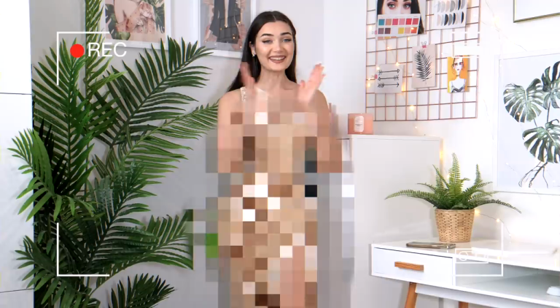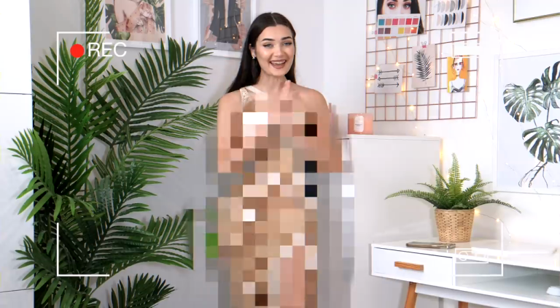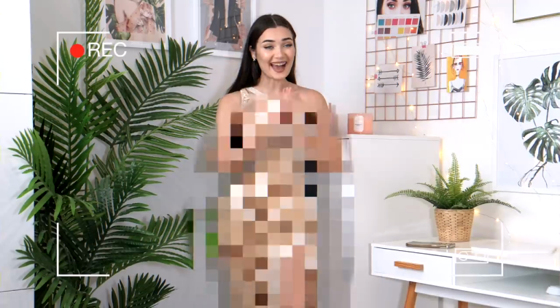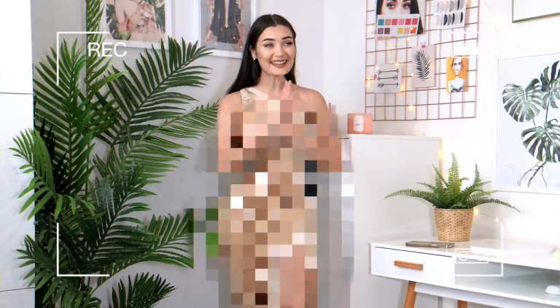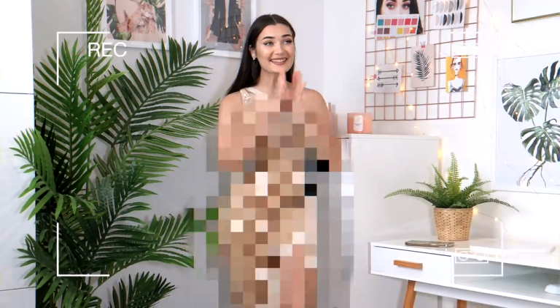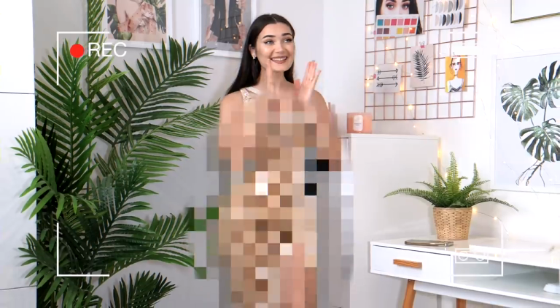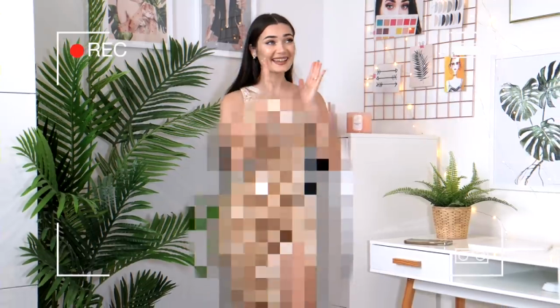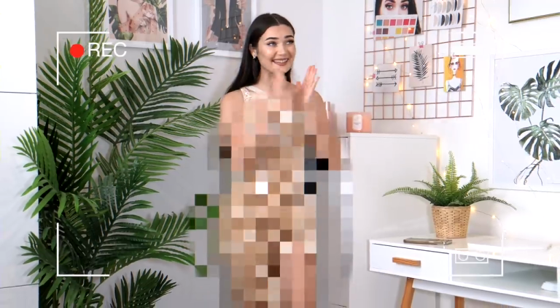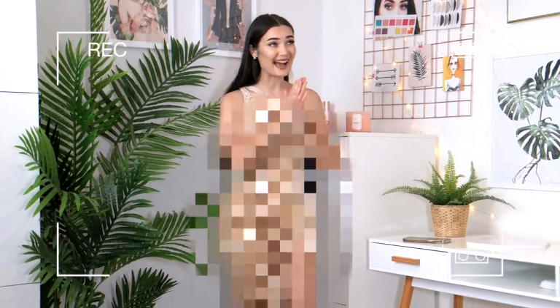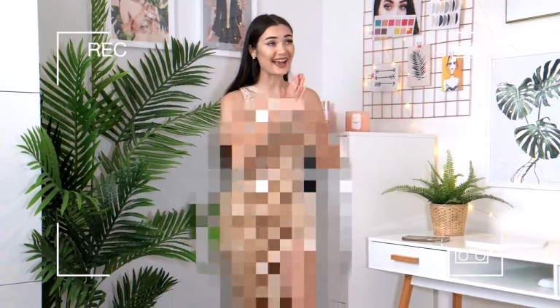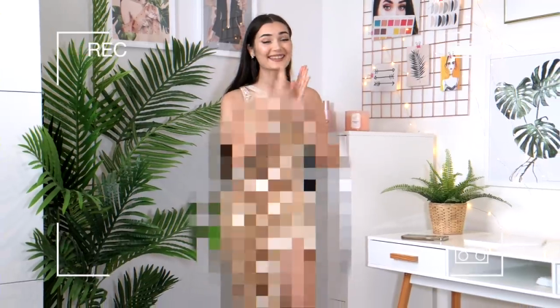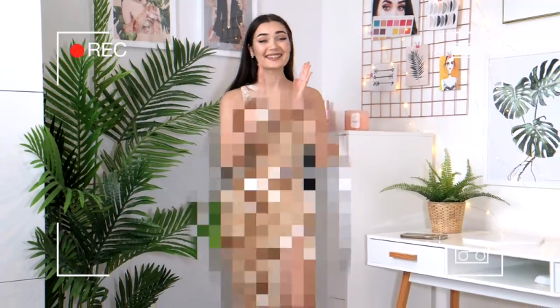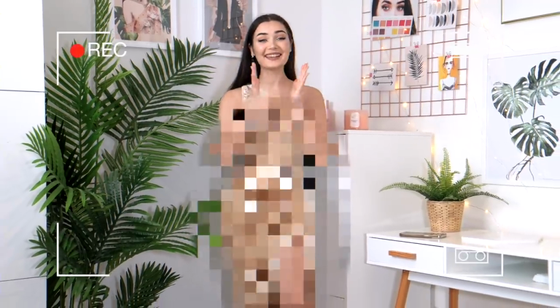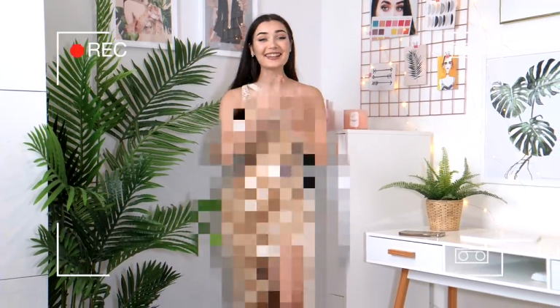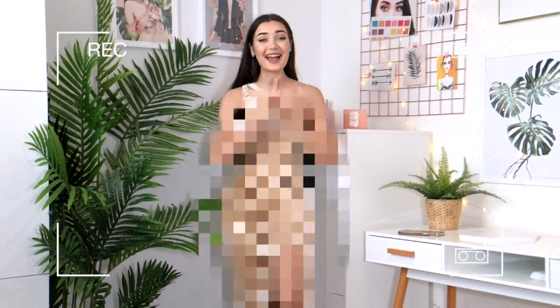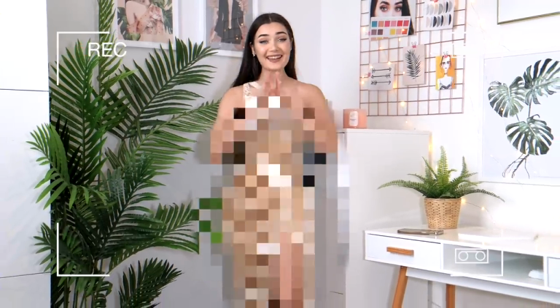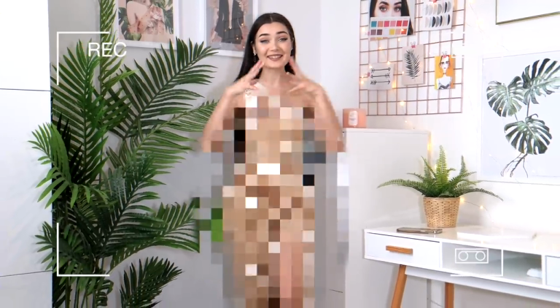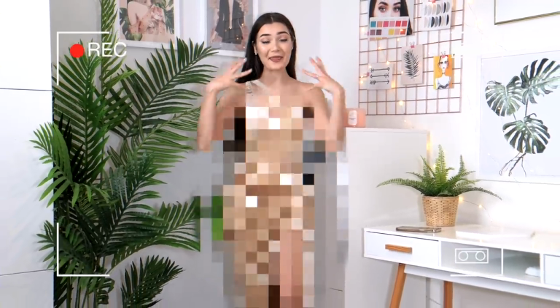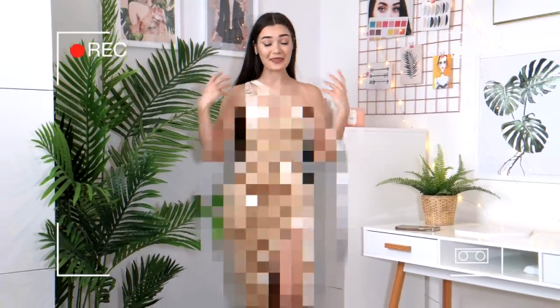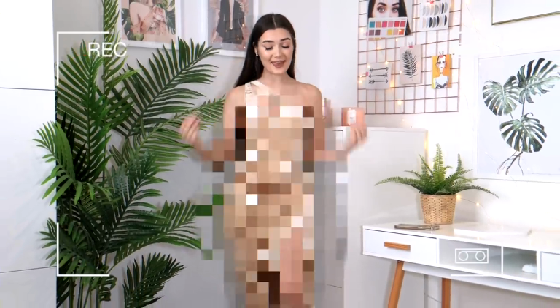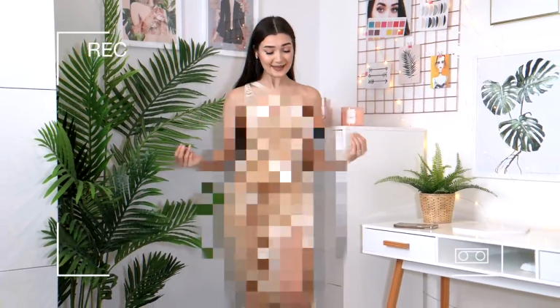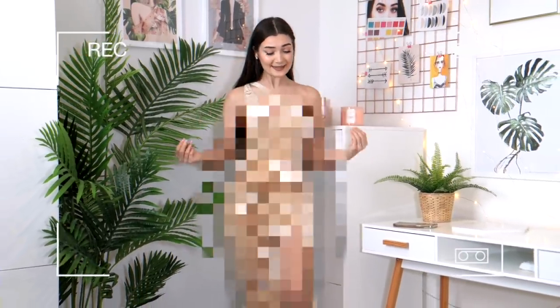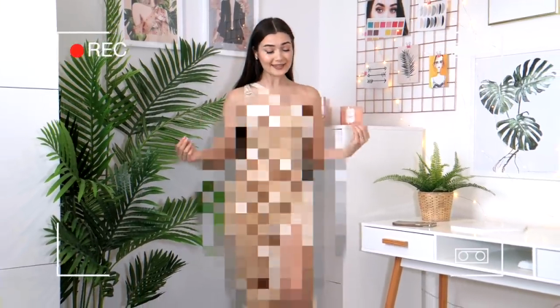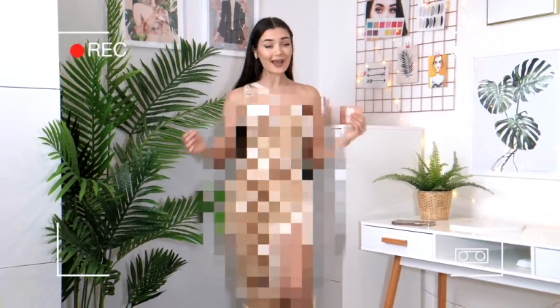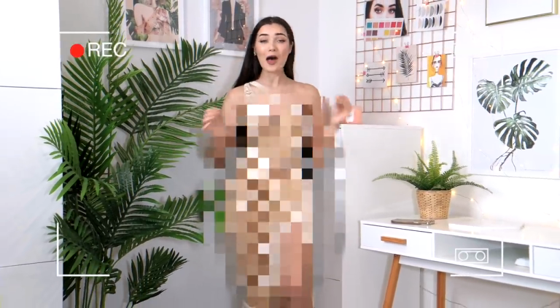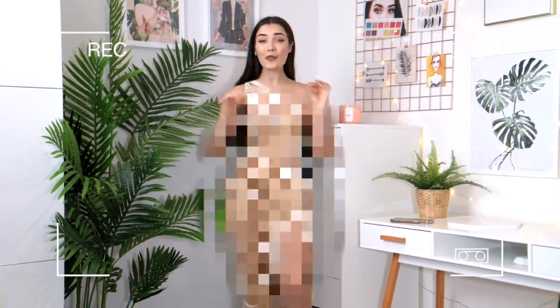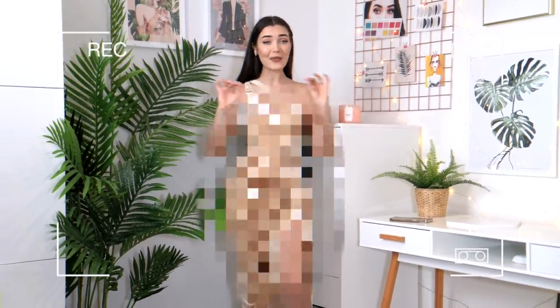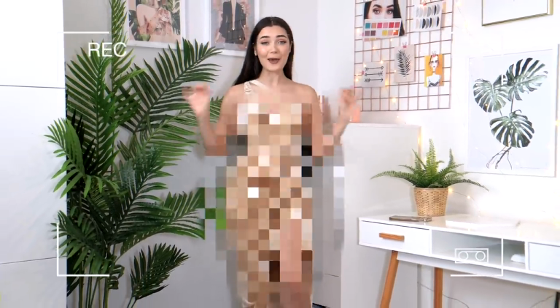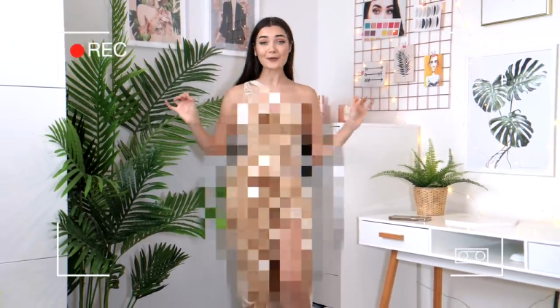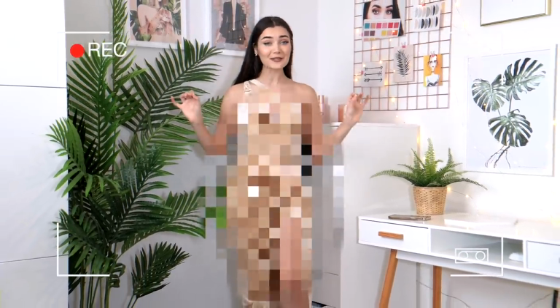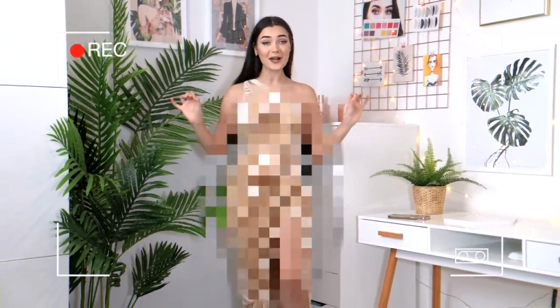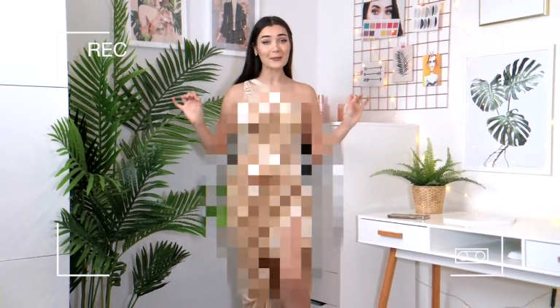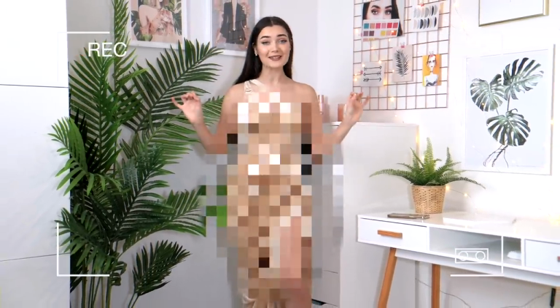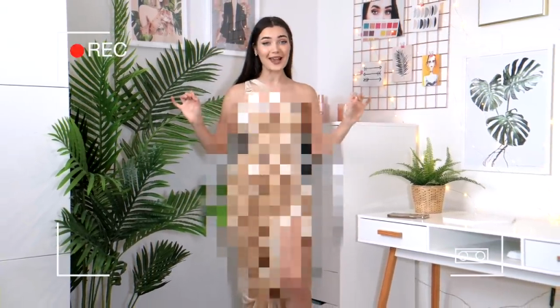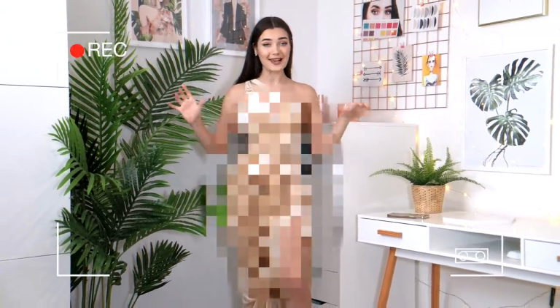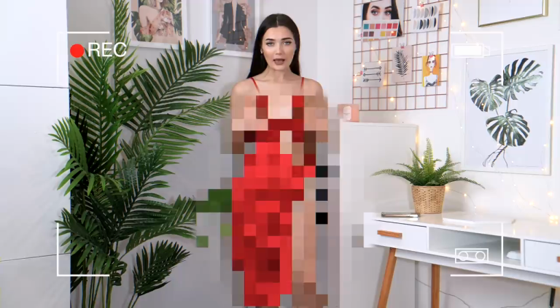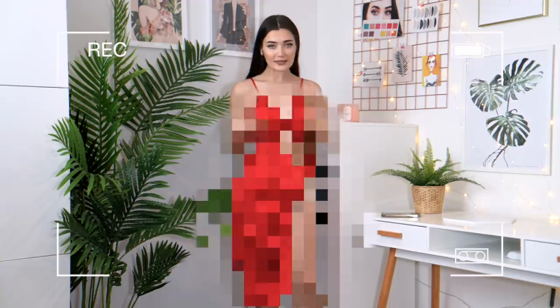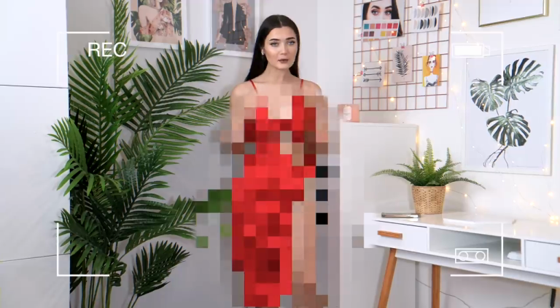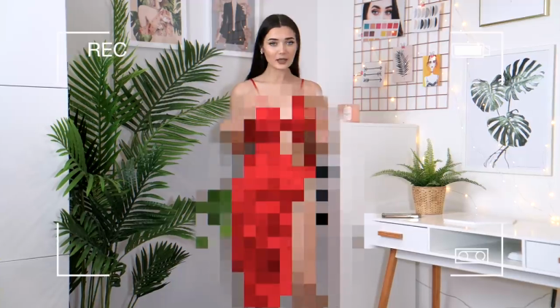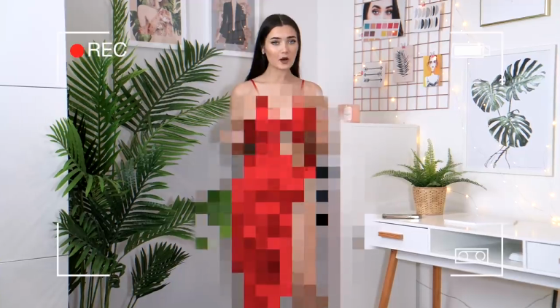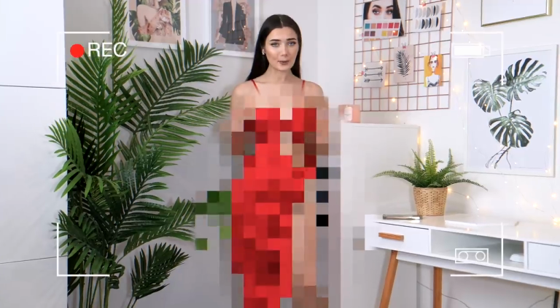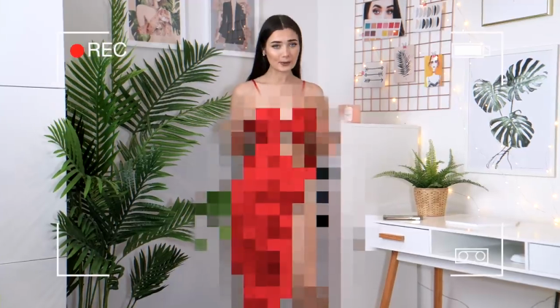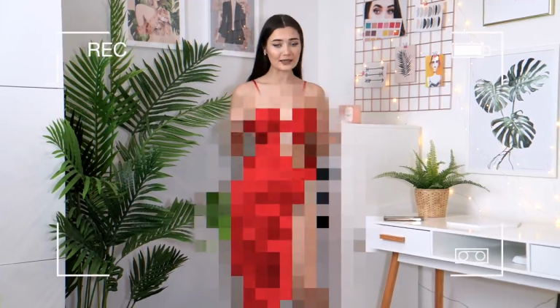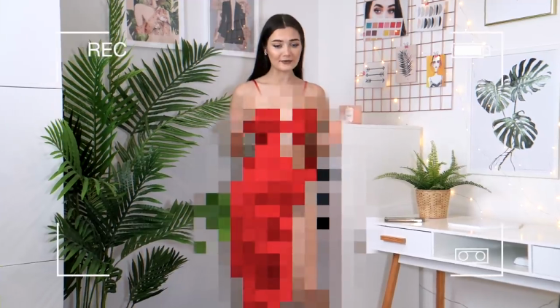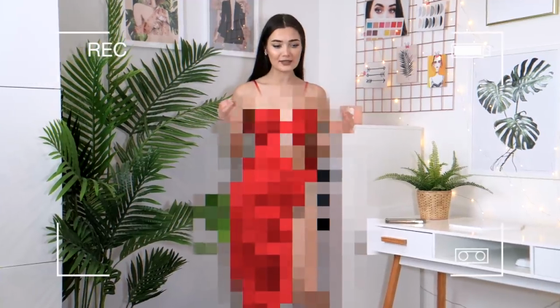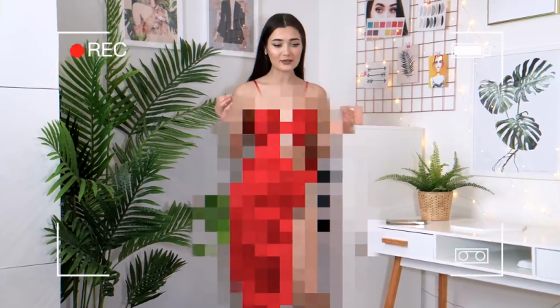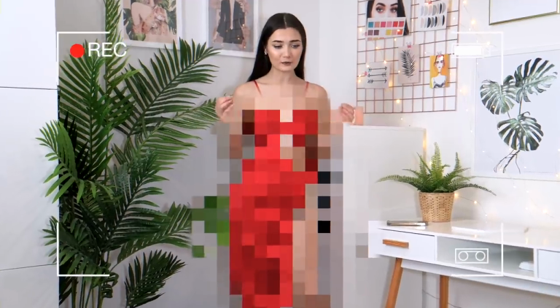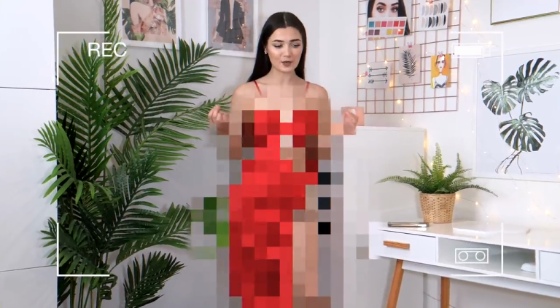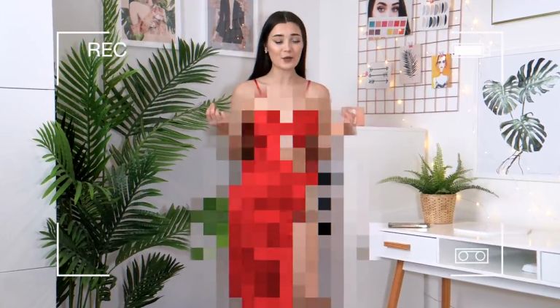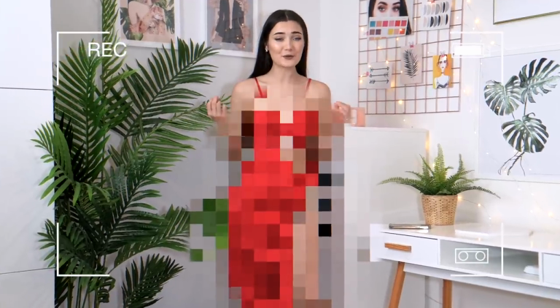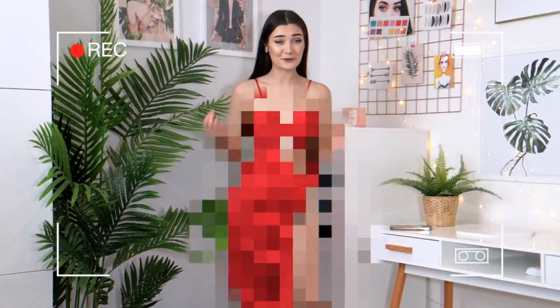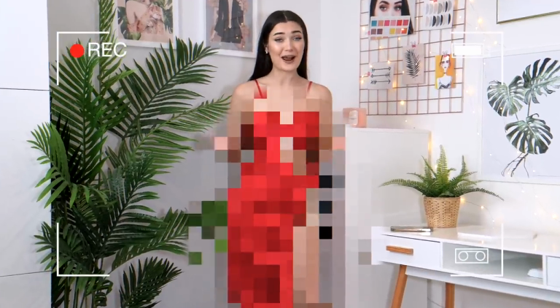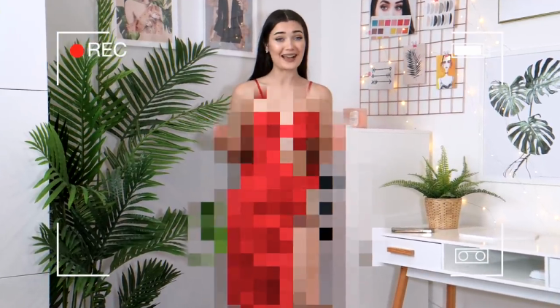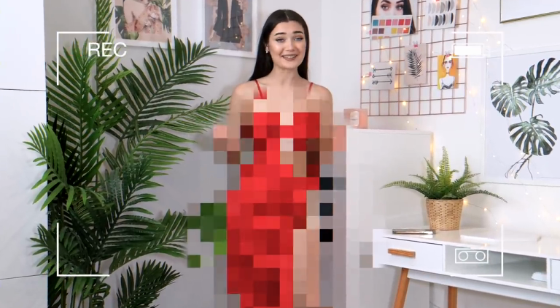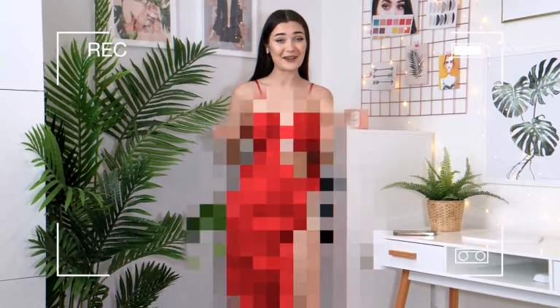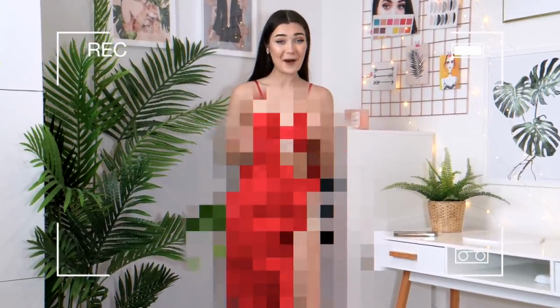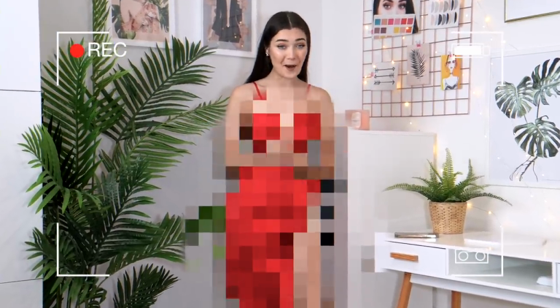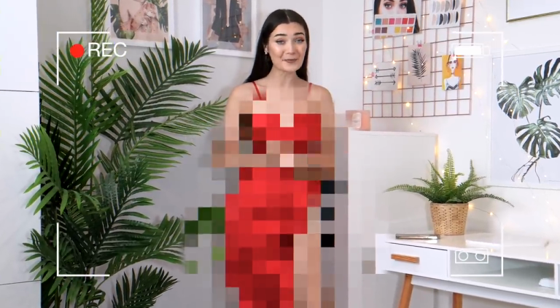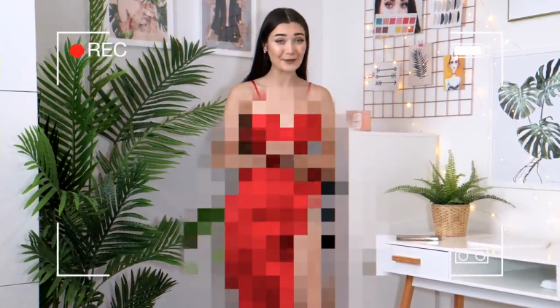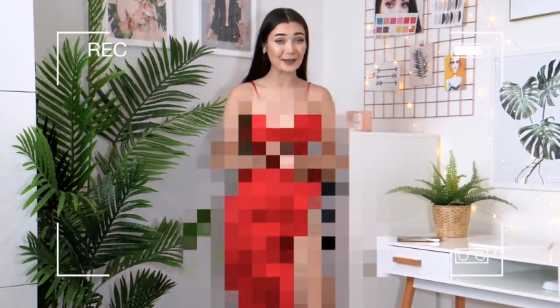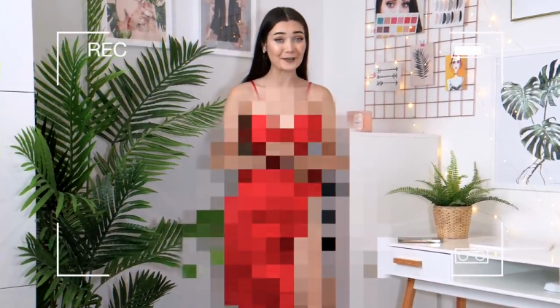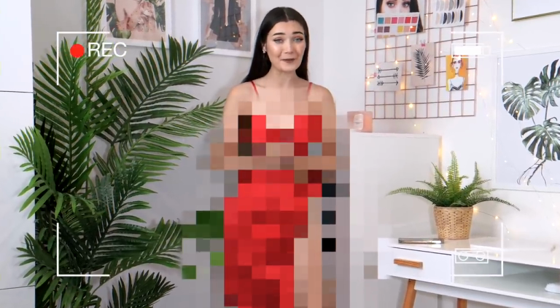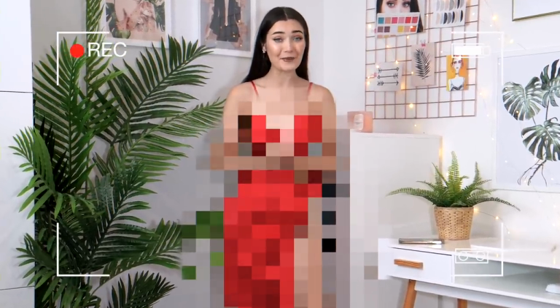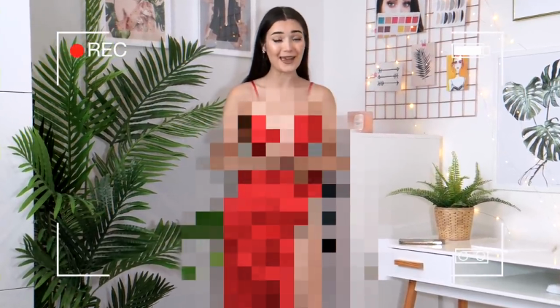Yes, yes, yes — this a thousand times yes. I still cannot believe this is a real dress on Pretty Little Thing.